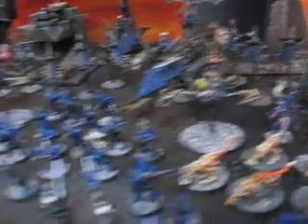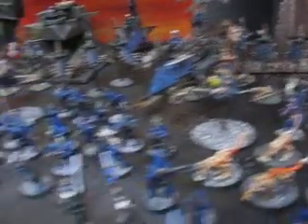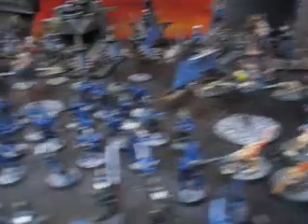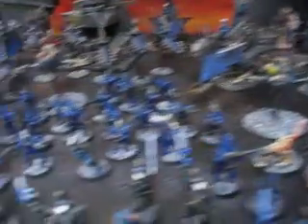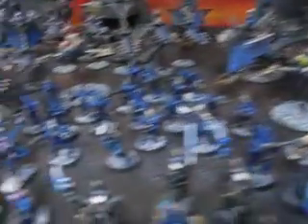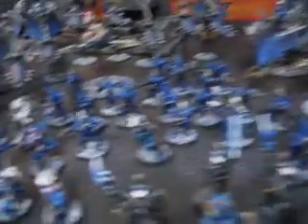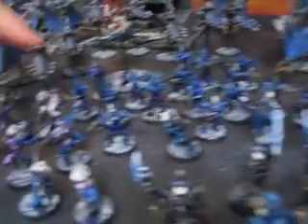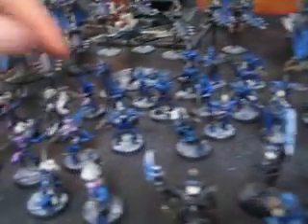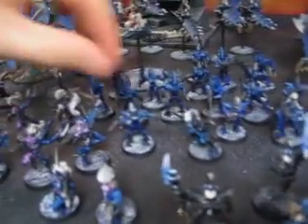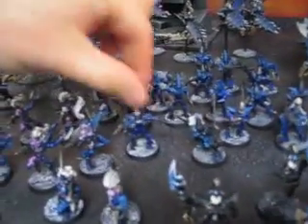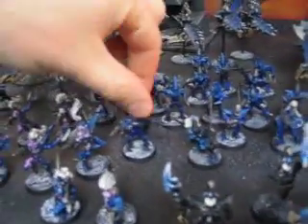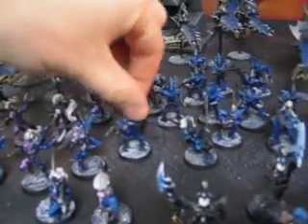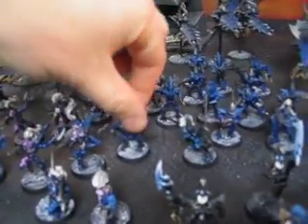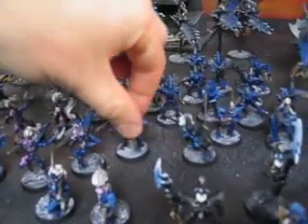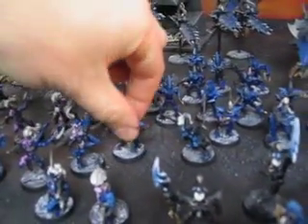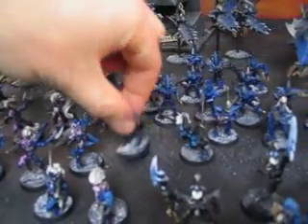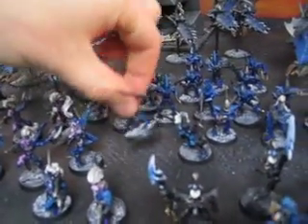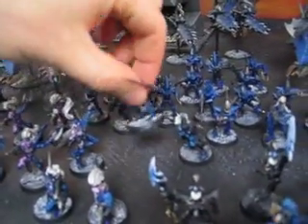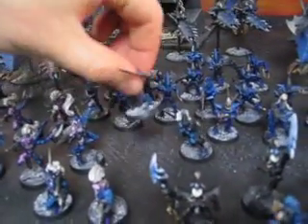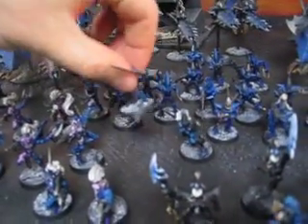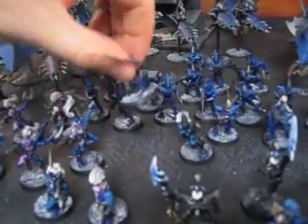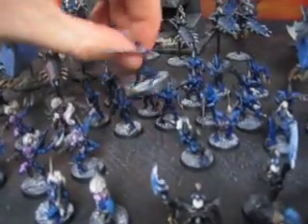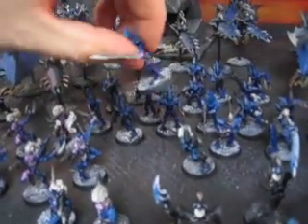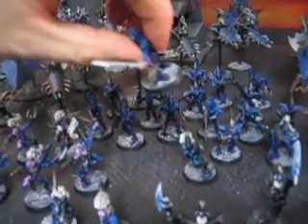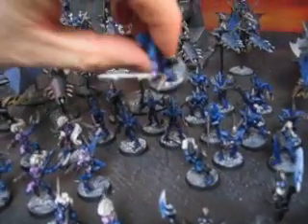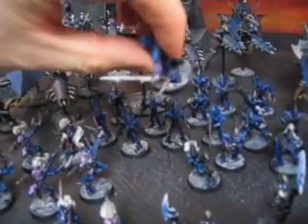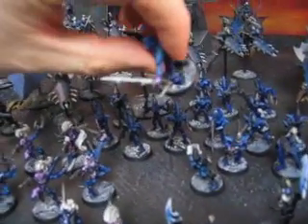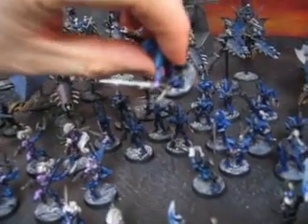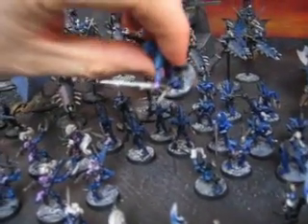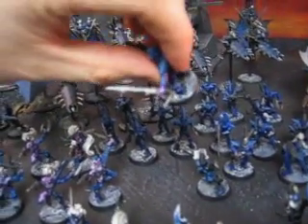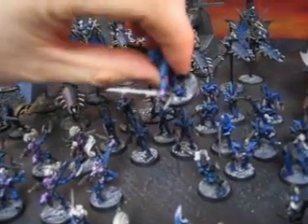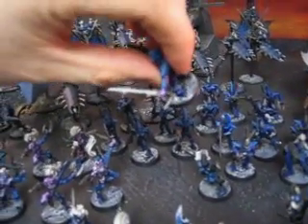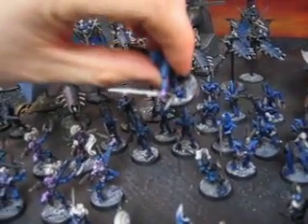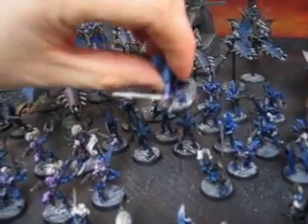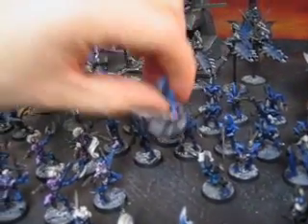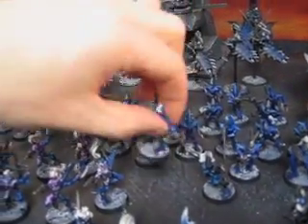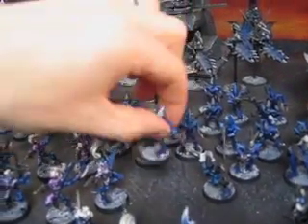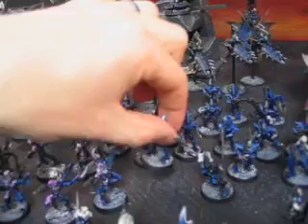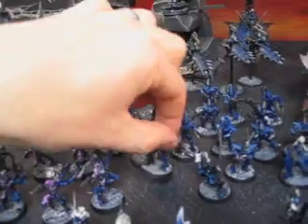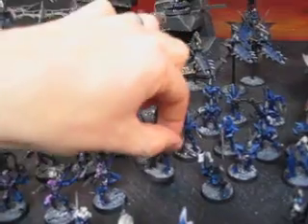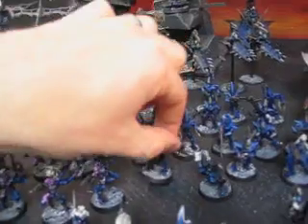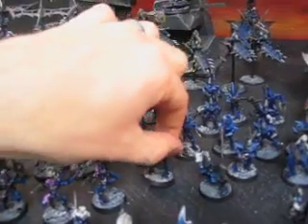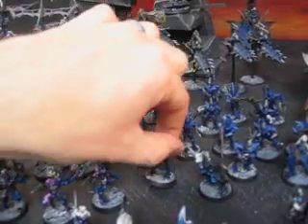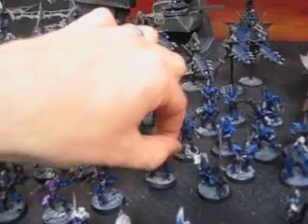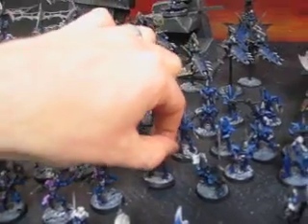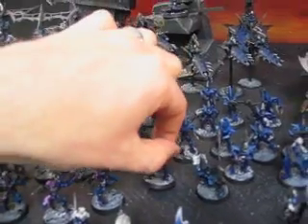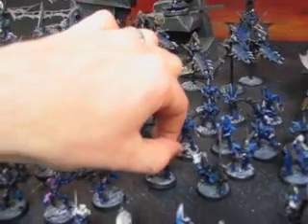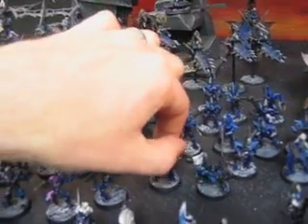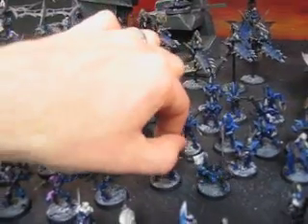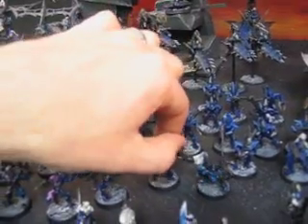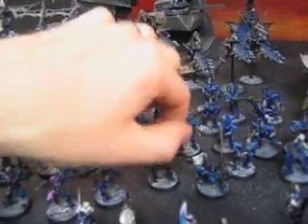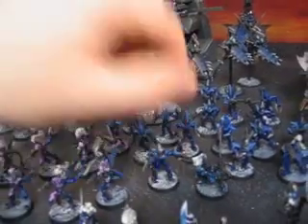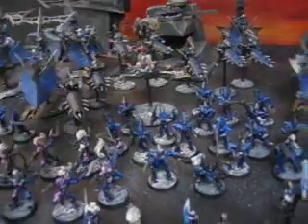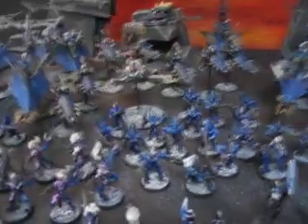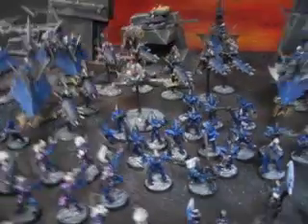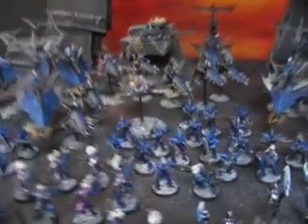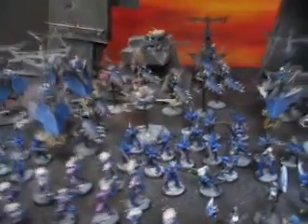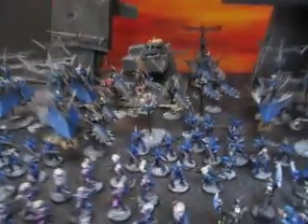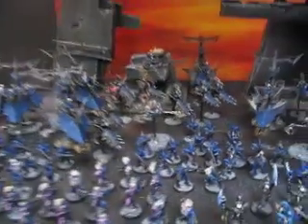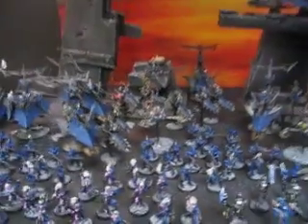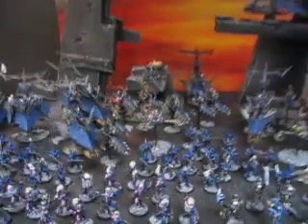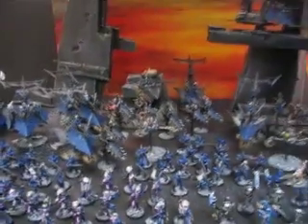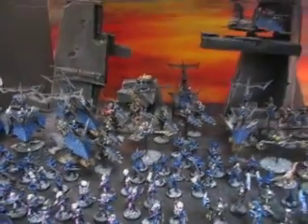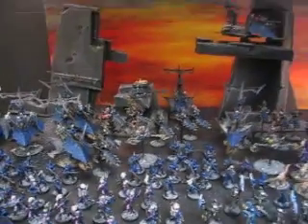Tons of conversions. The Cyberites have Dark Elf spears as swords, and all in all, a very nice army.